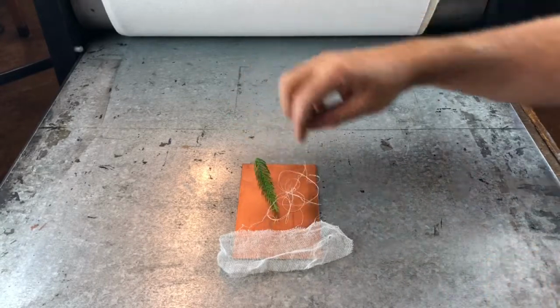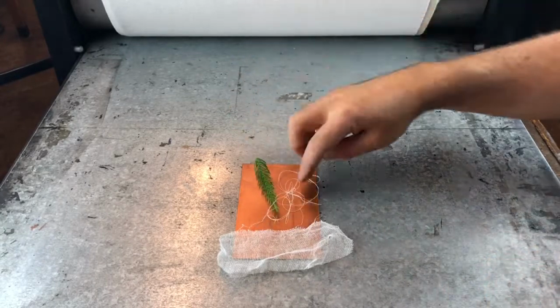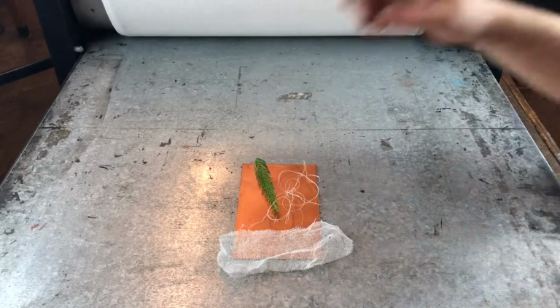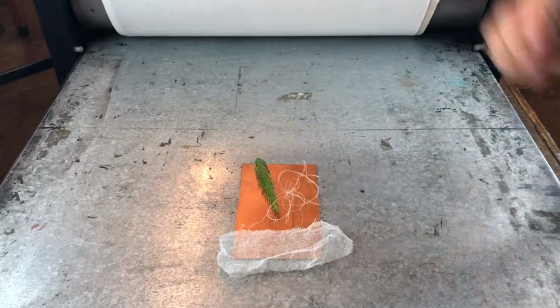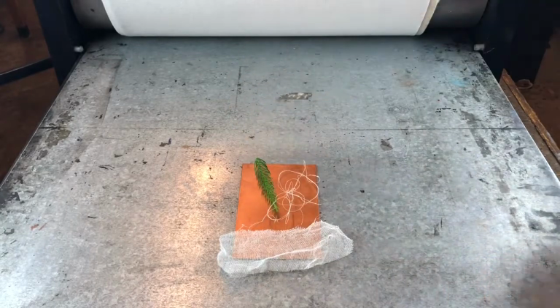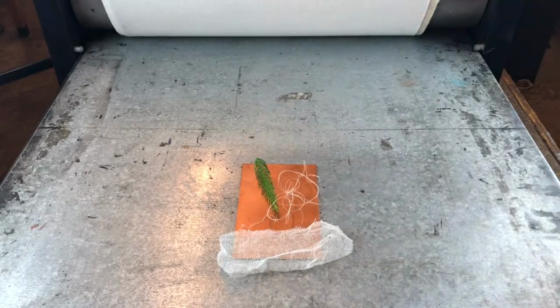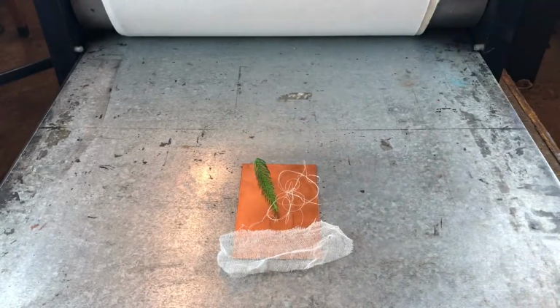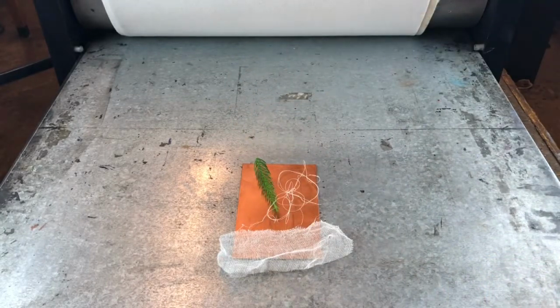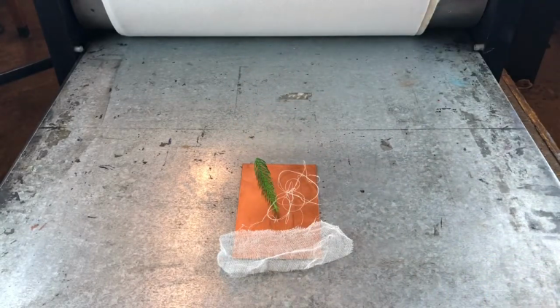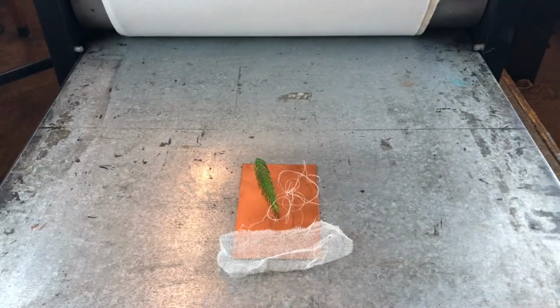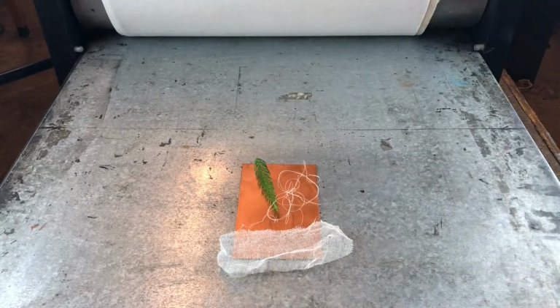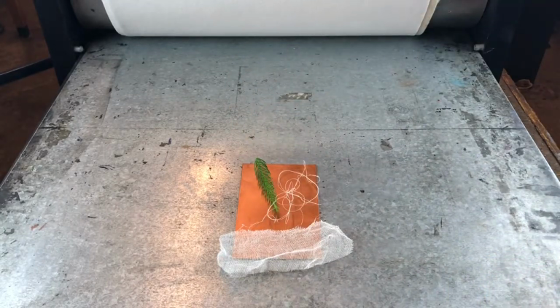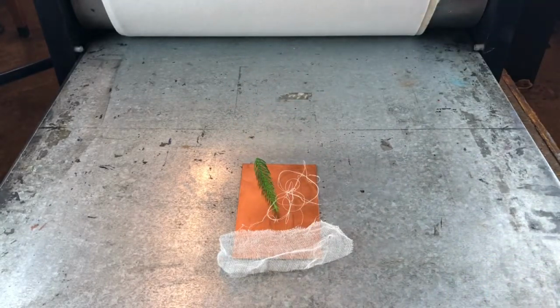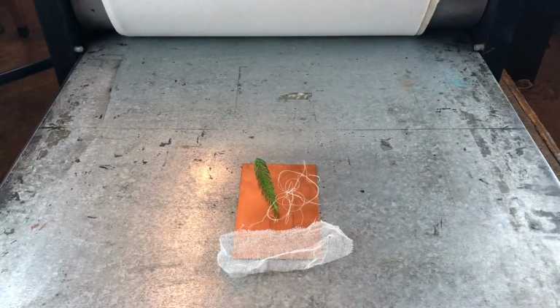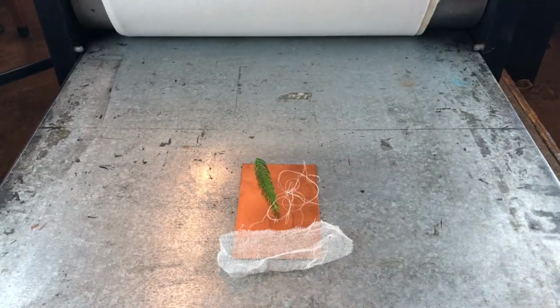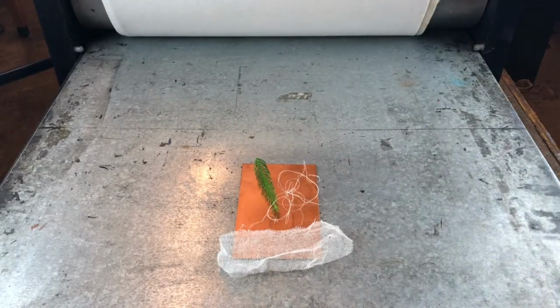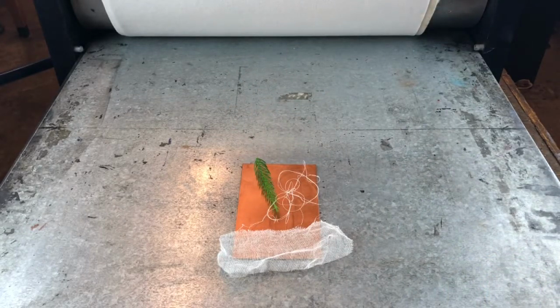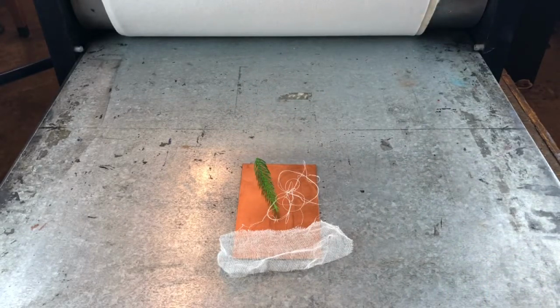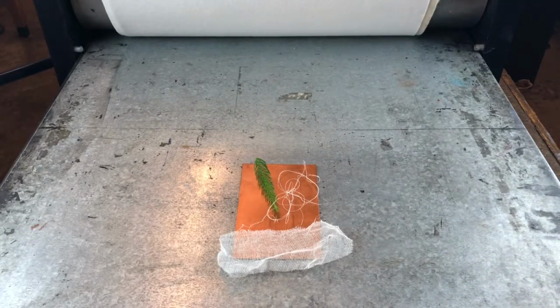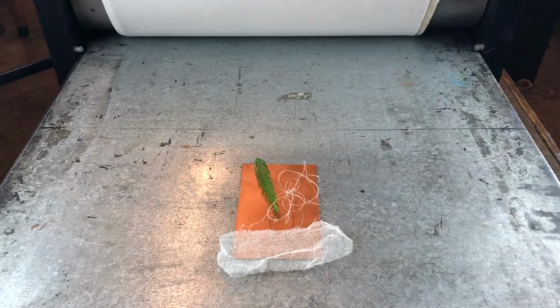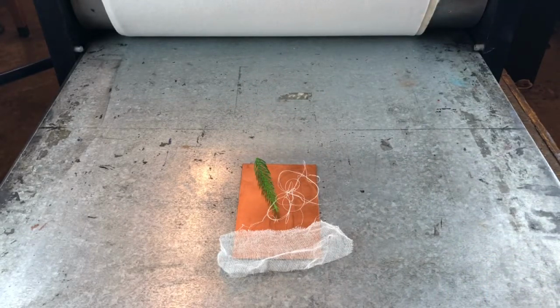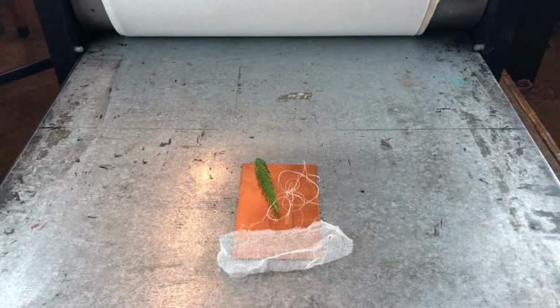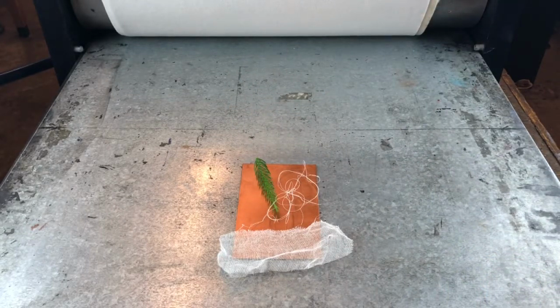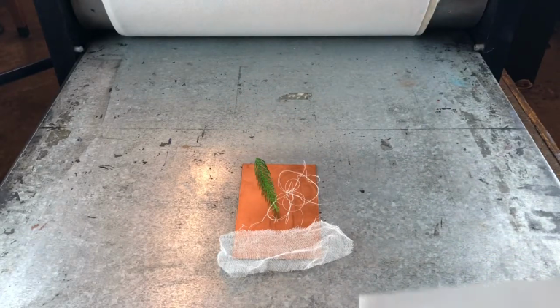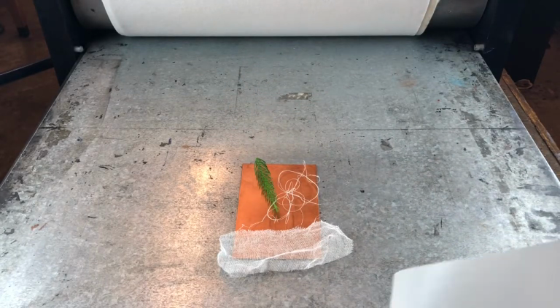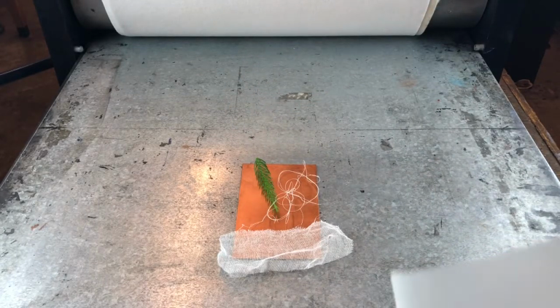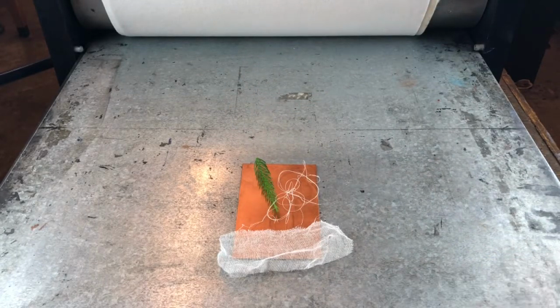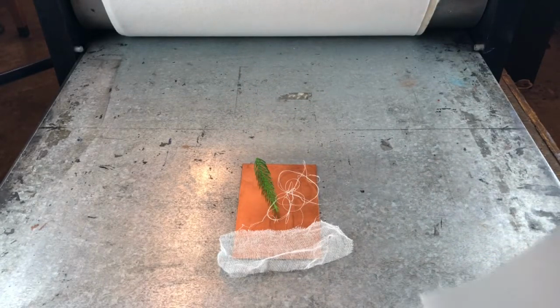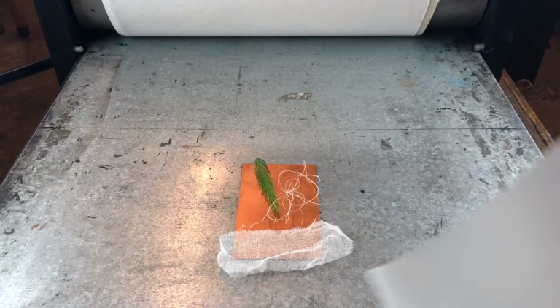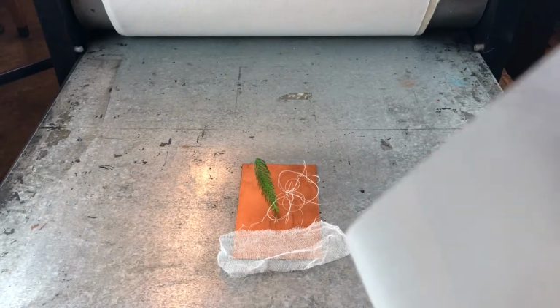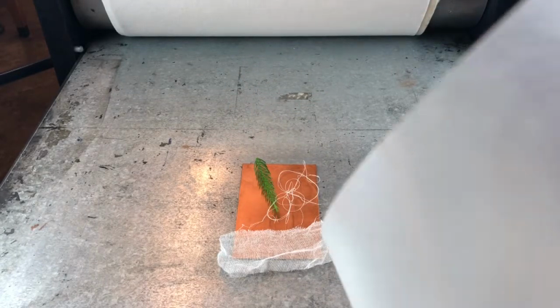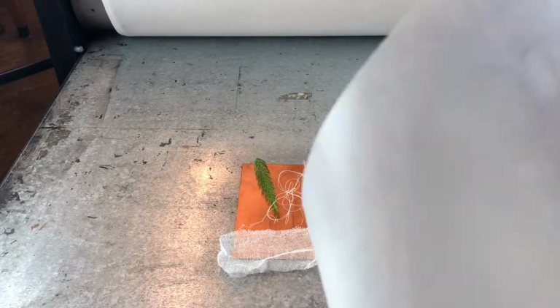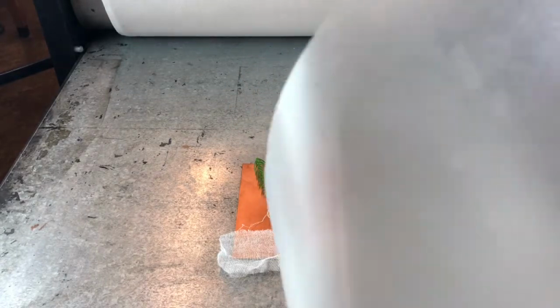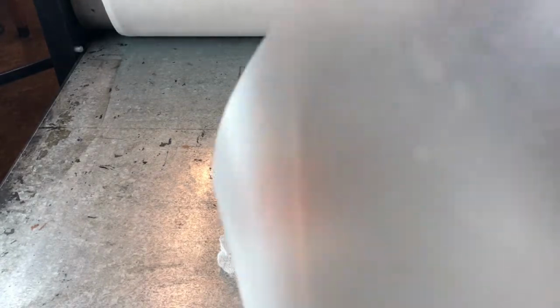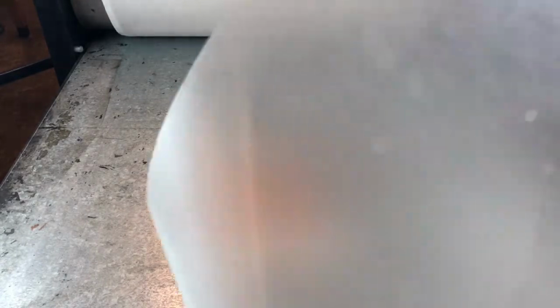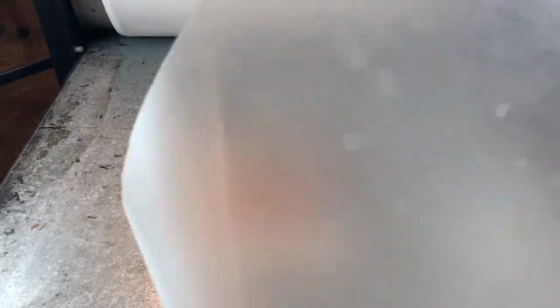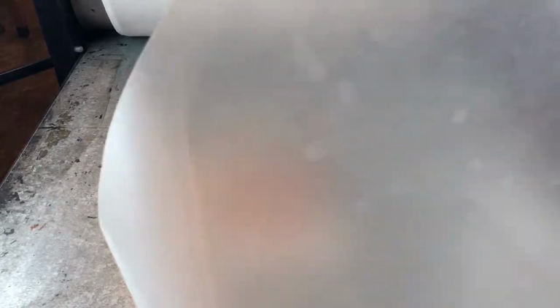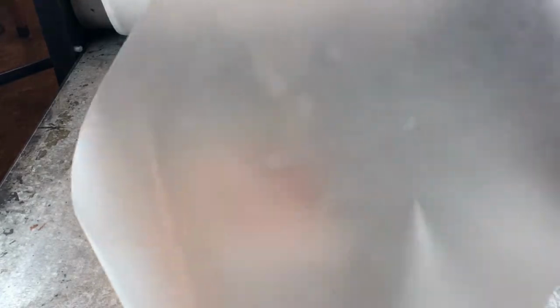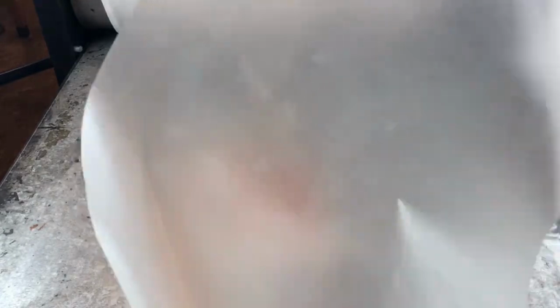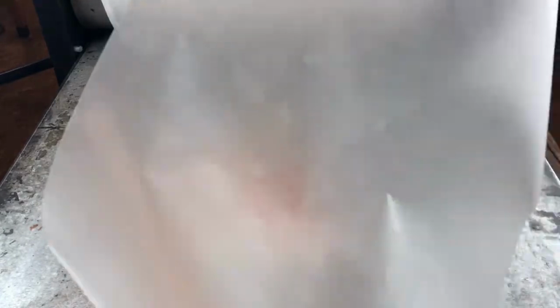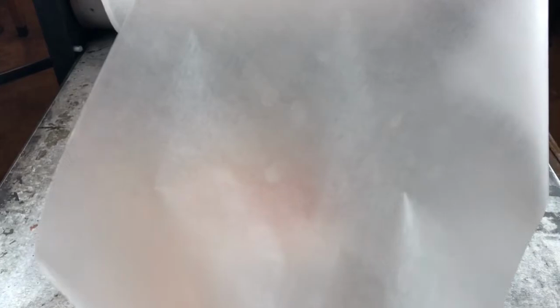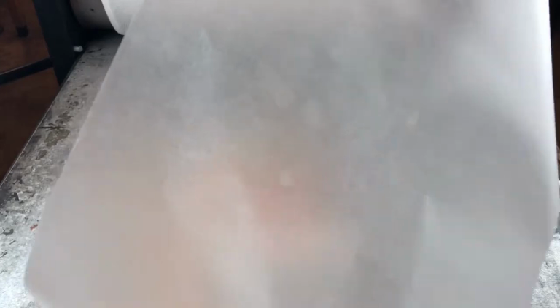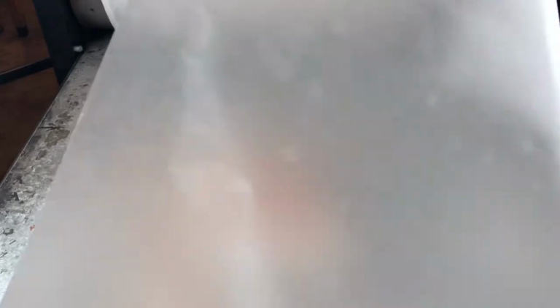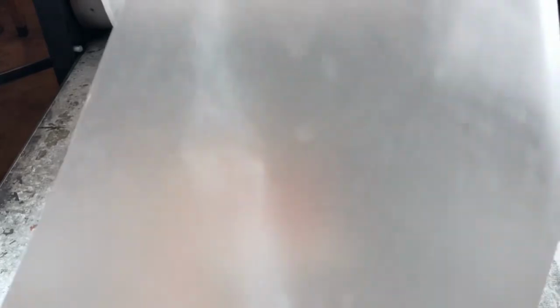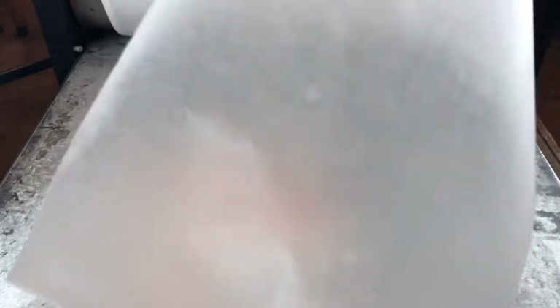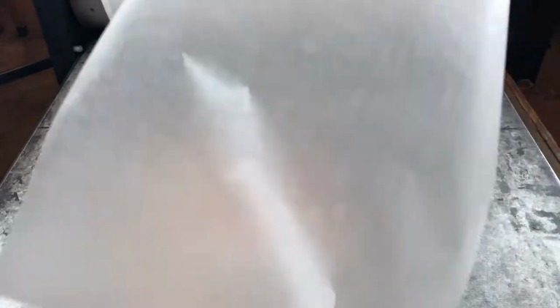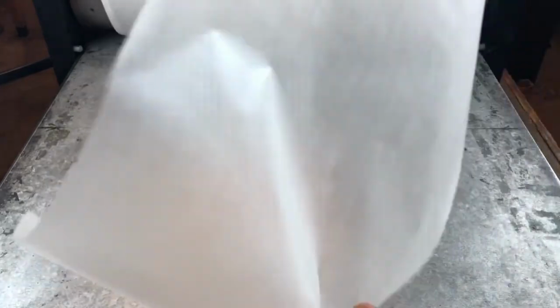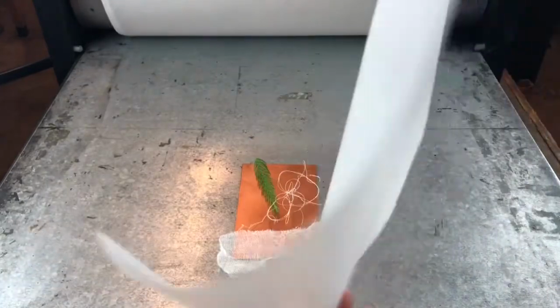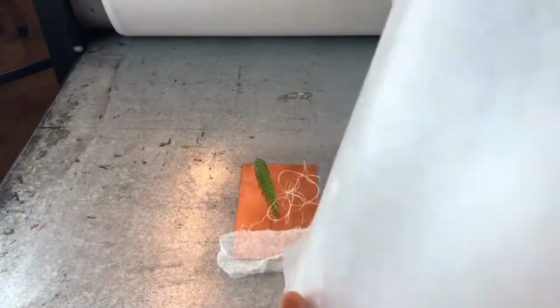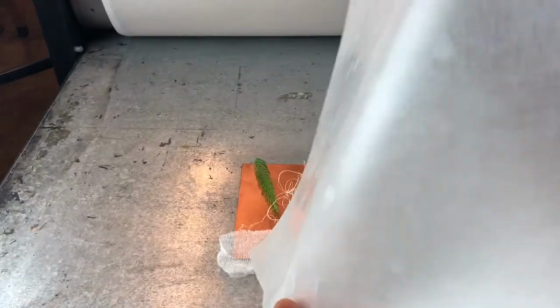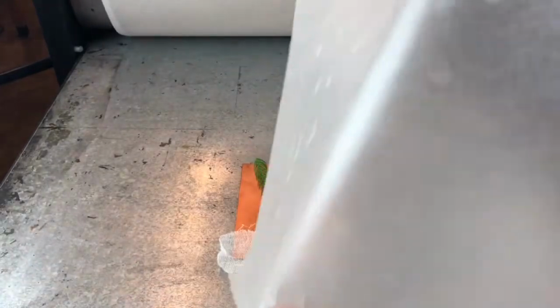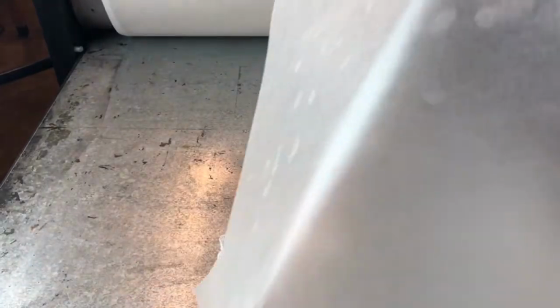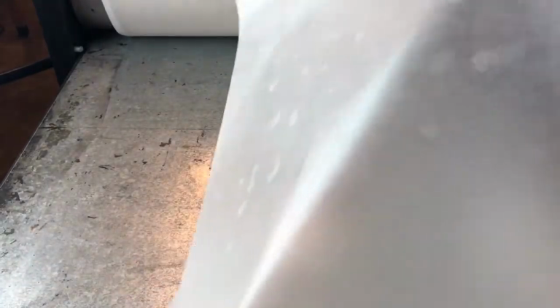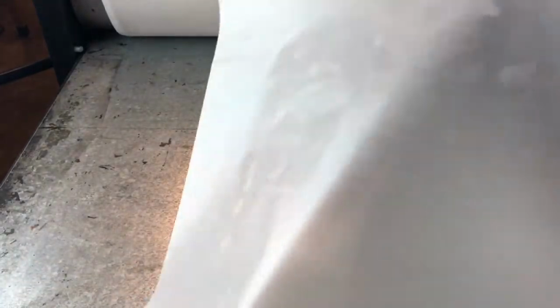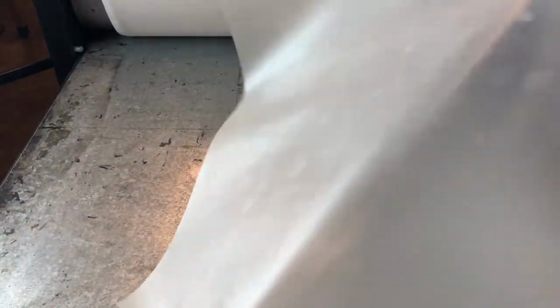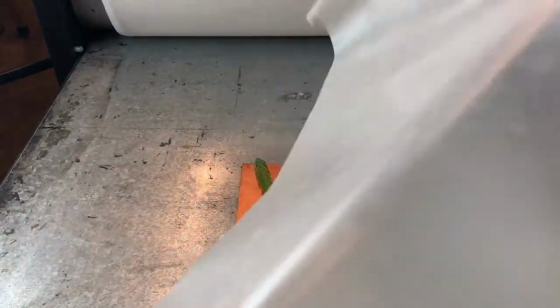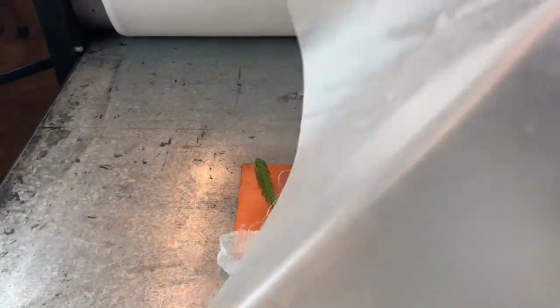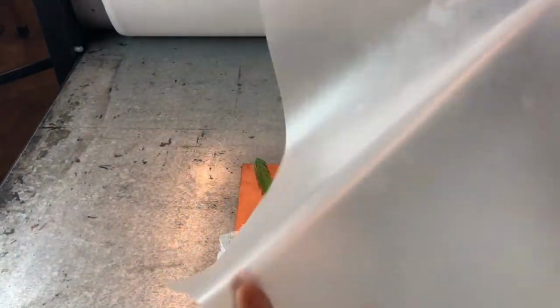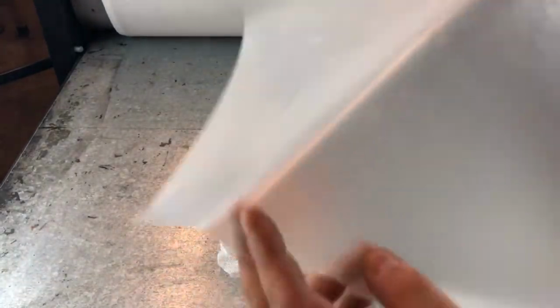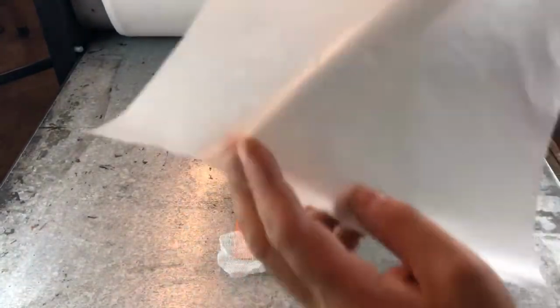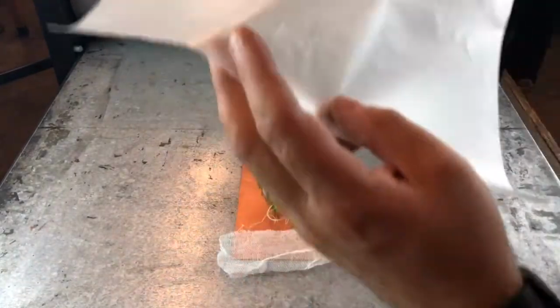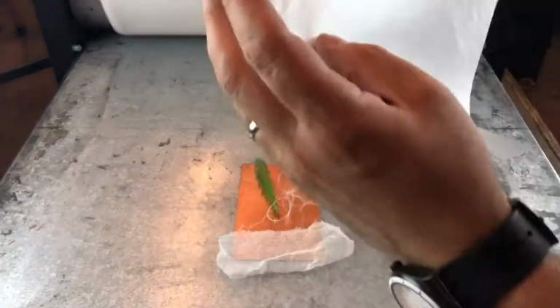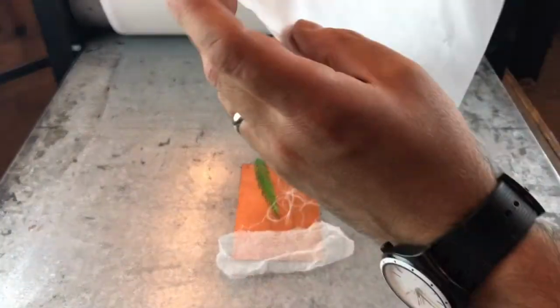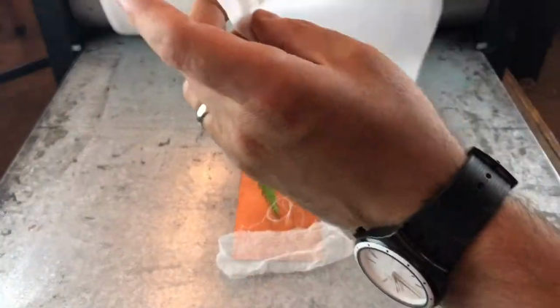I've got thread, I've got a piece of tarlatan, I've got a branch — a thin branch from a tree. All sorts of things can go onto a plate.